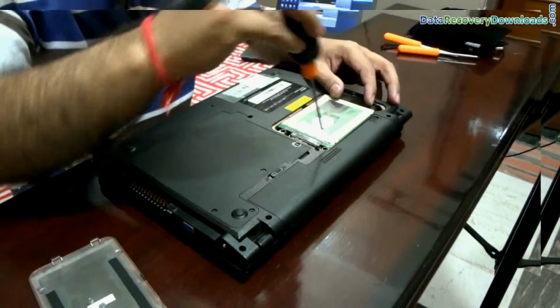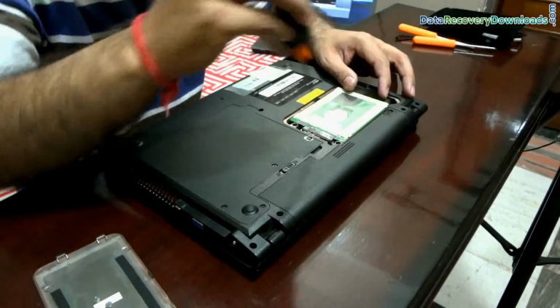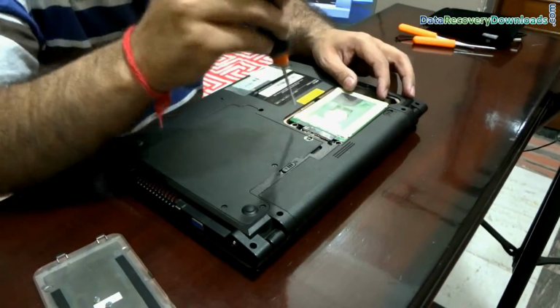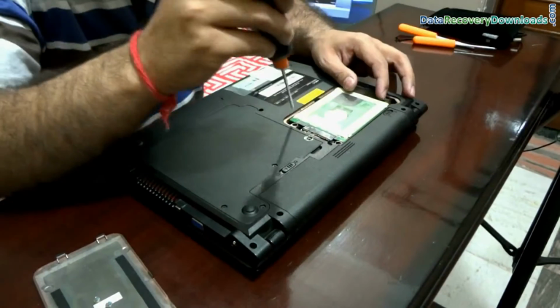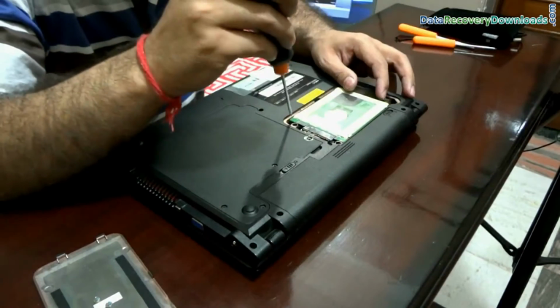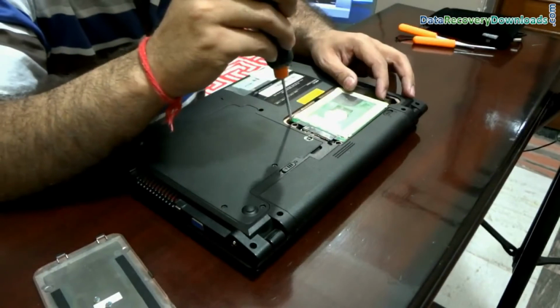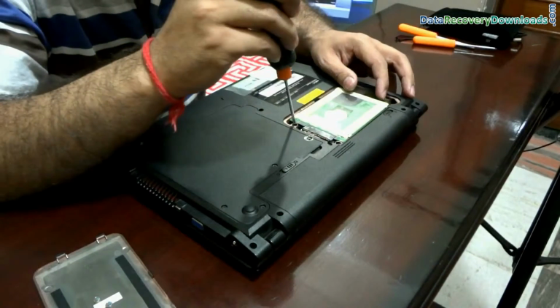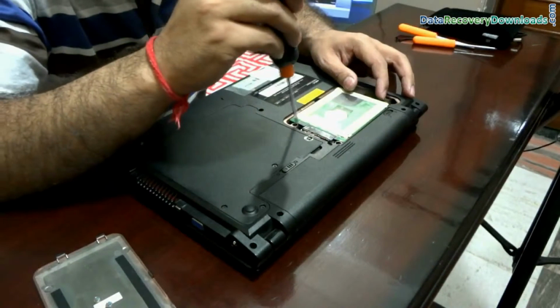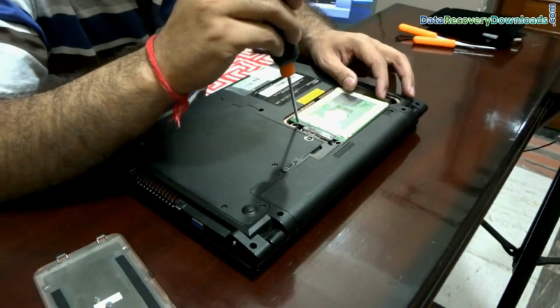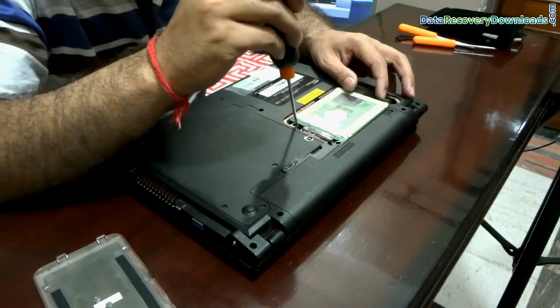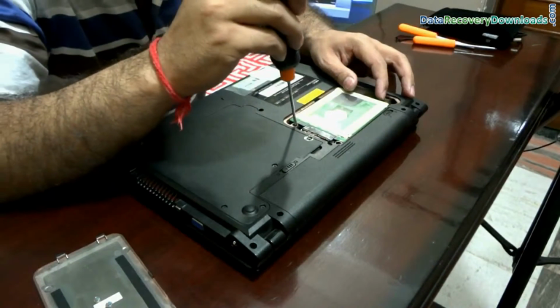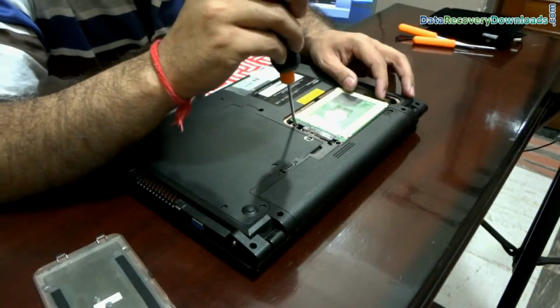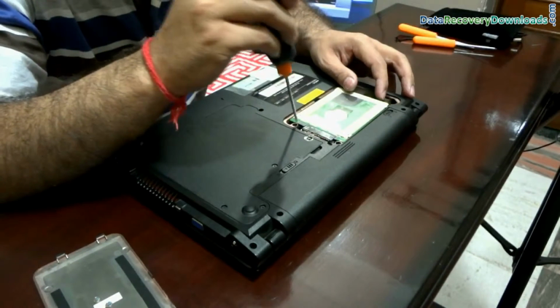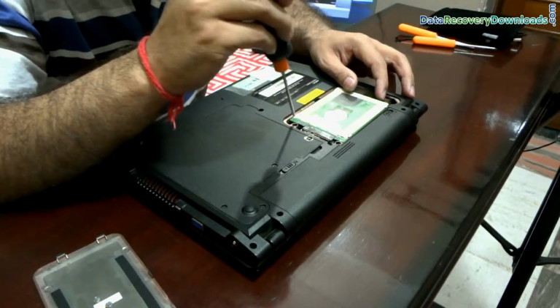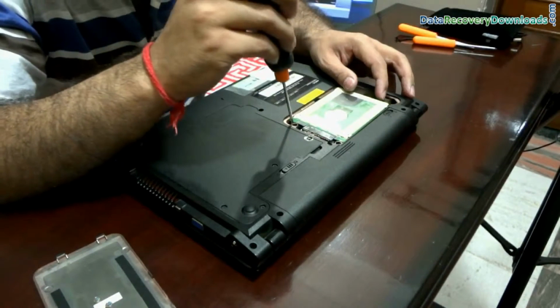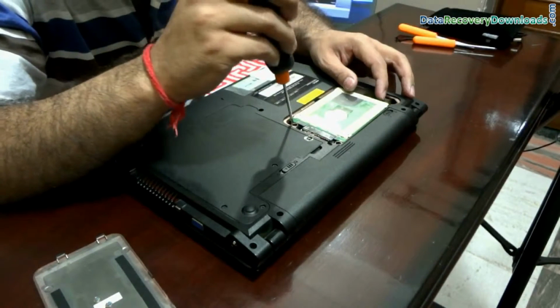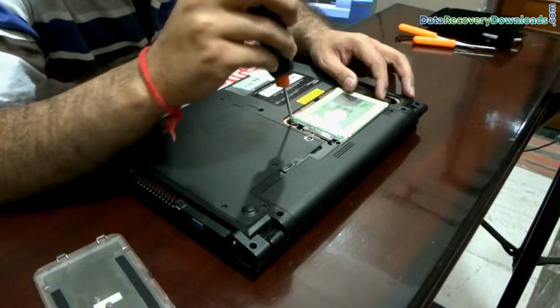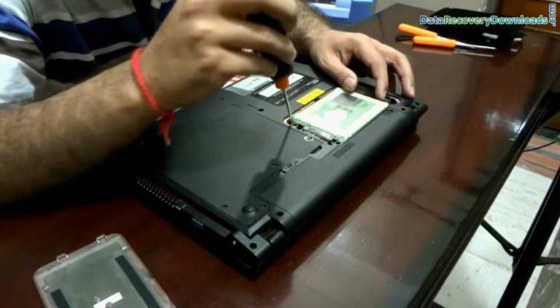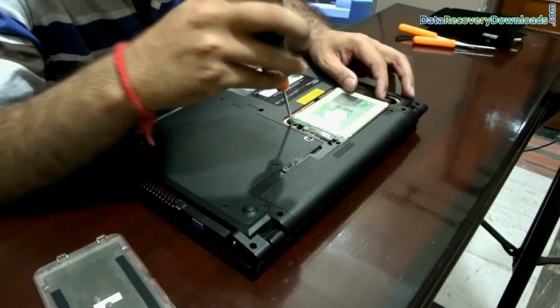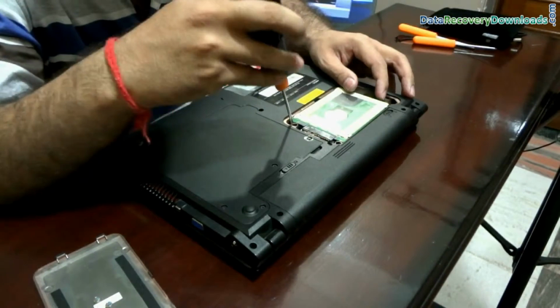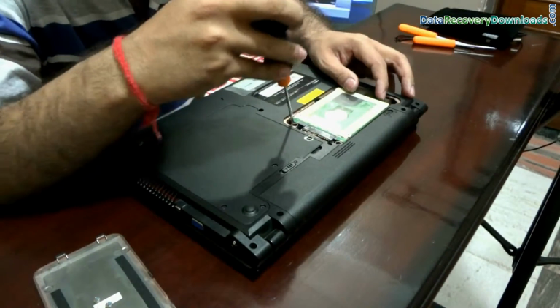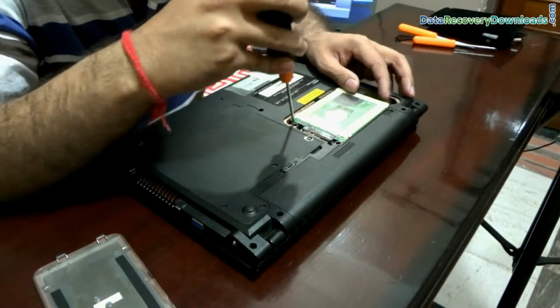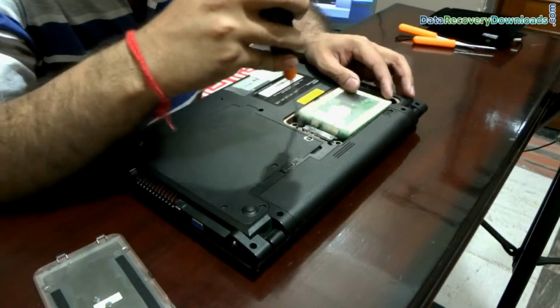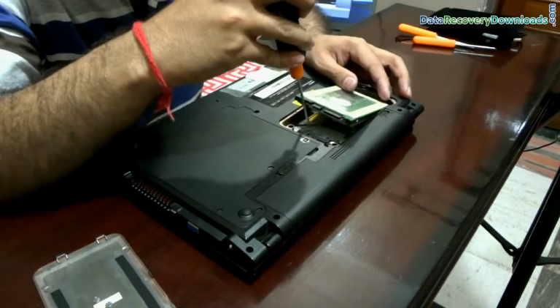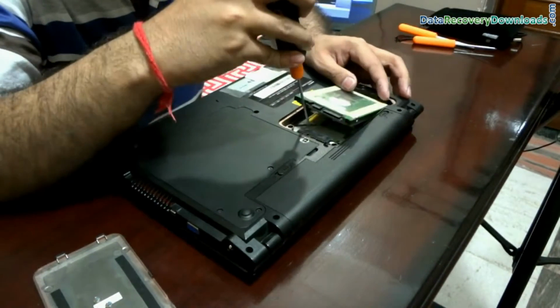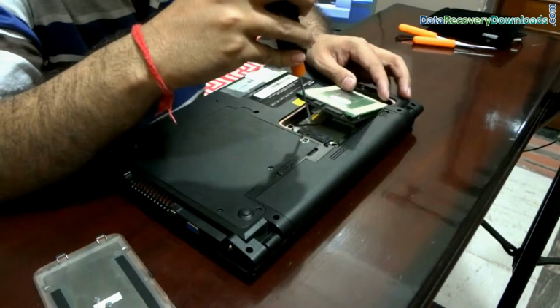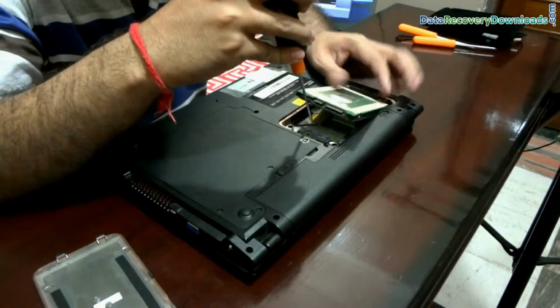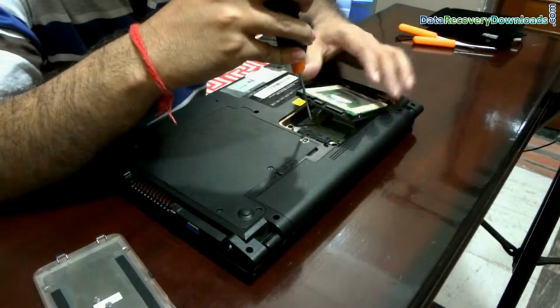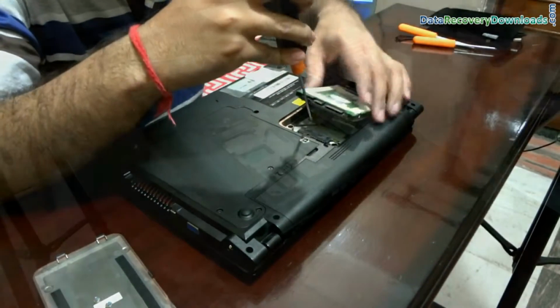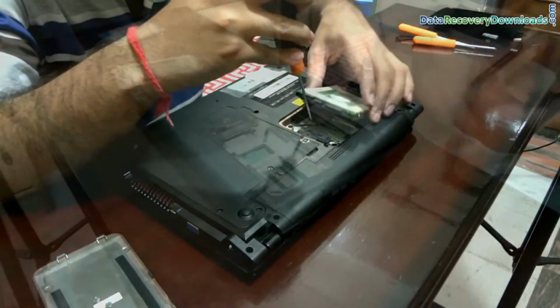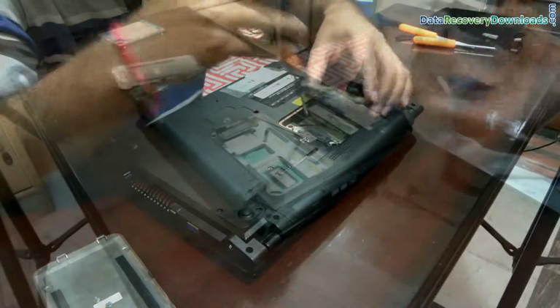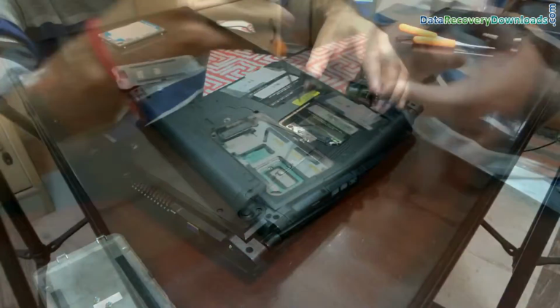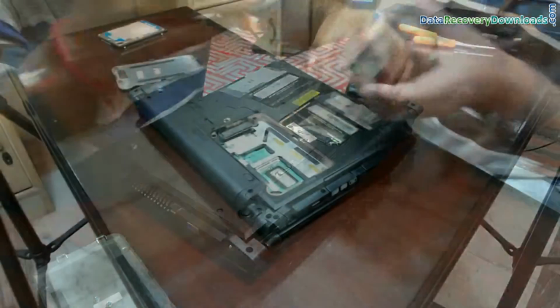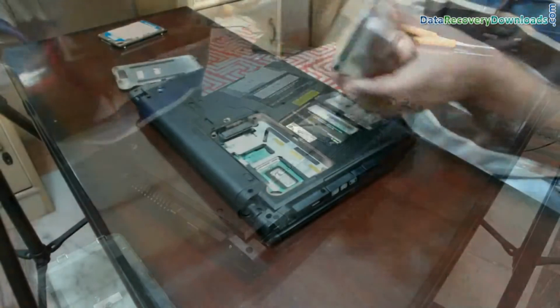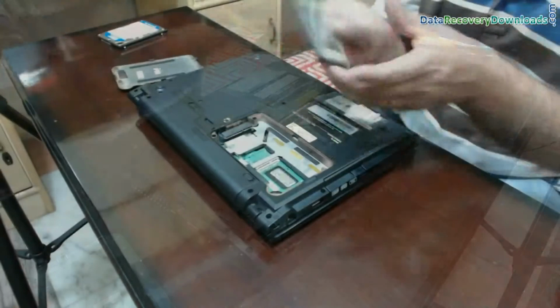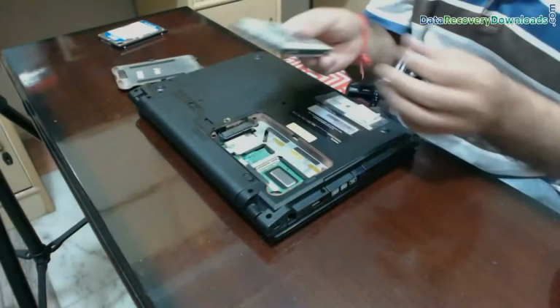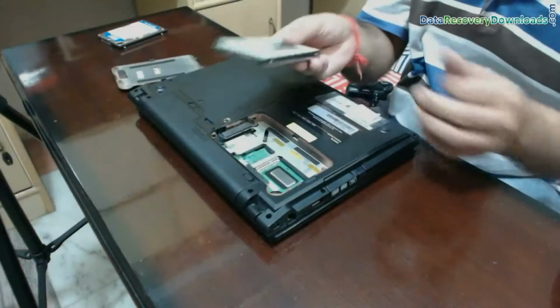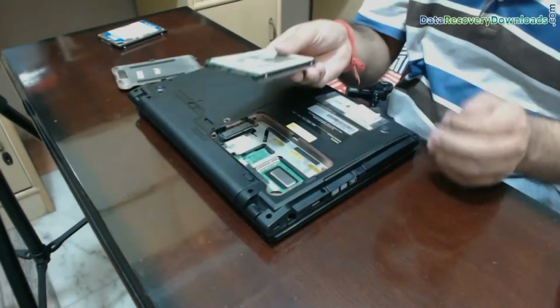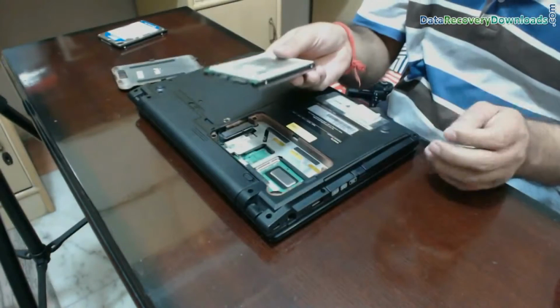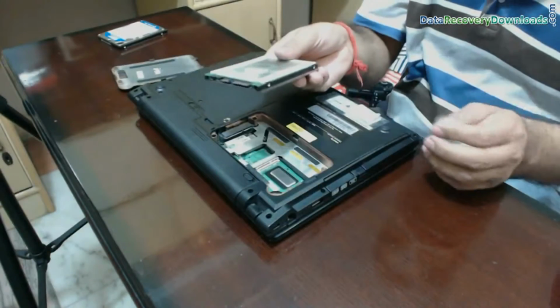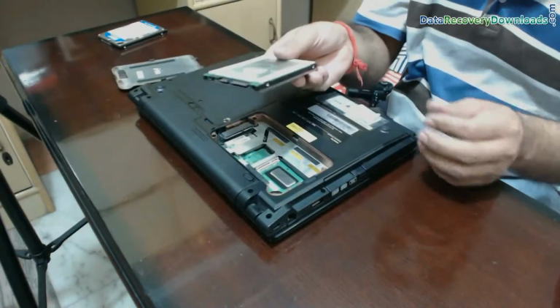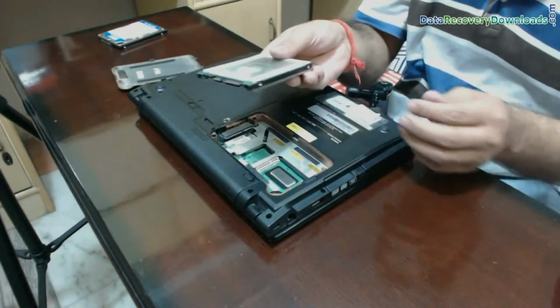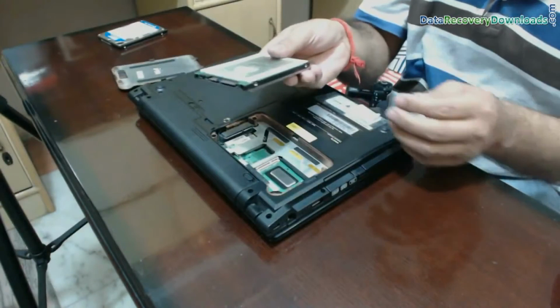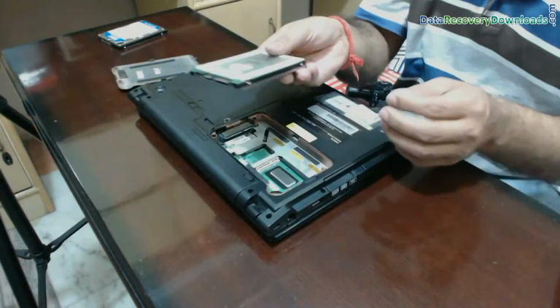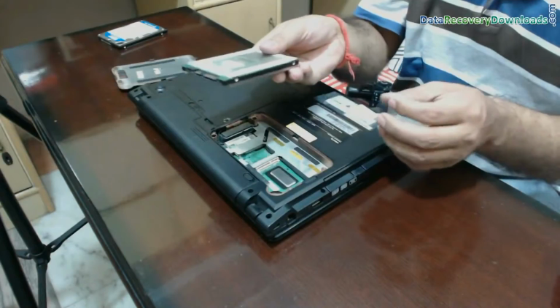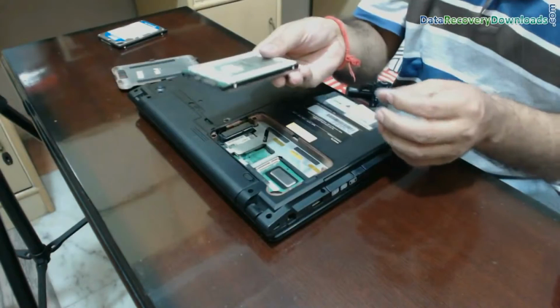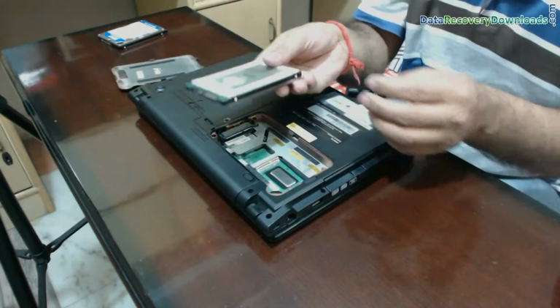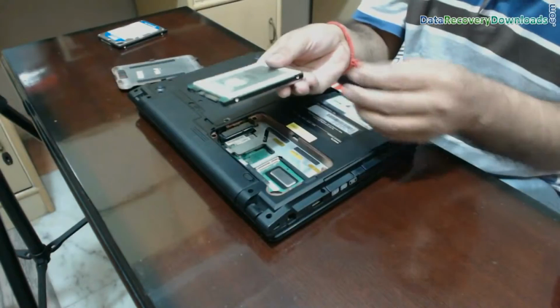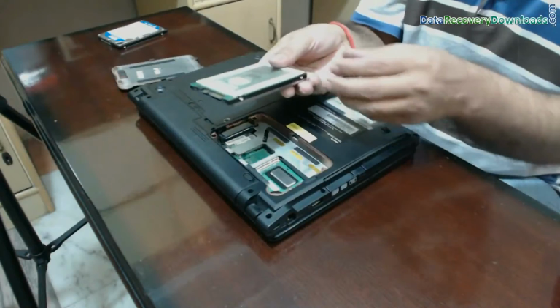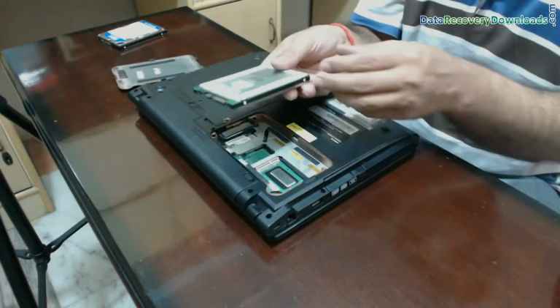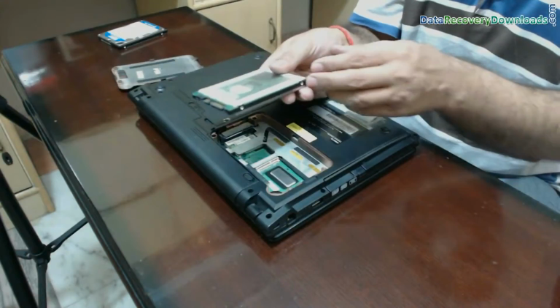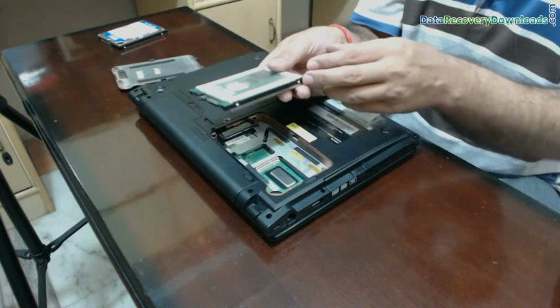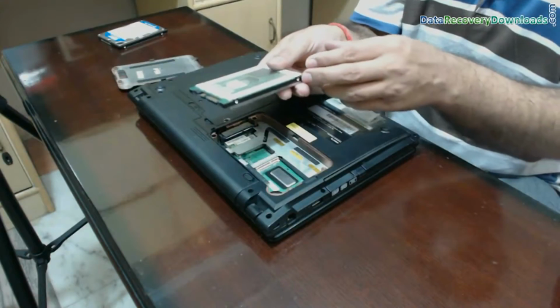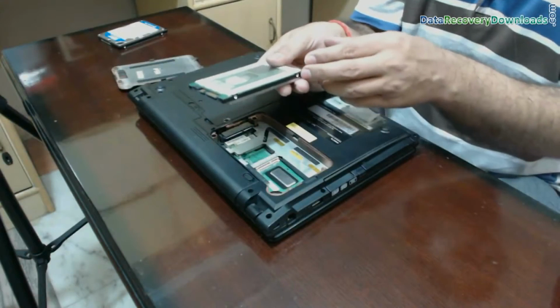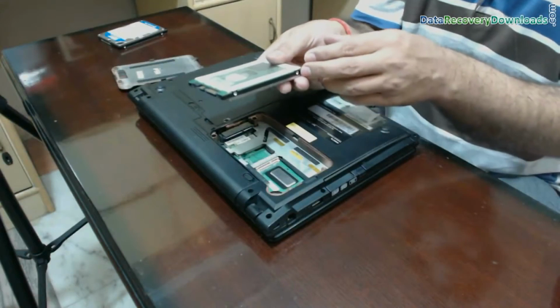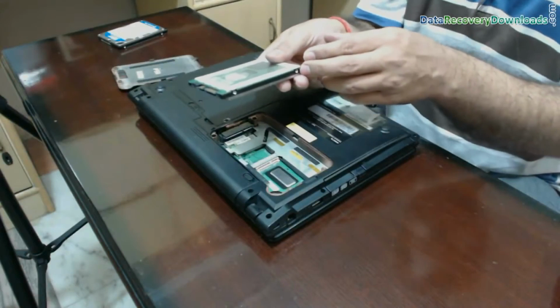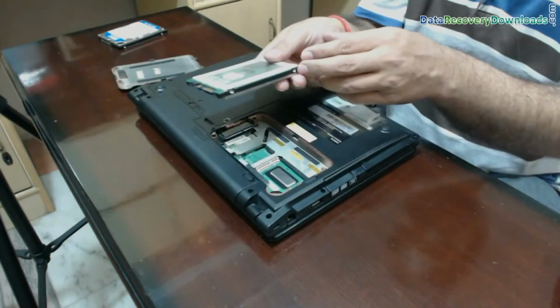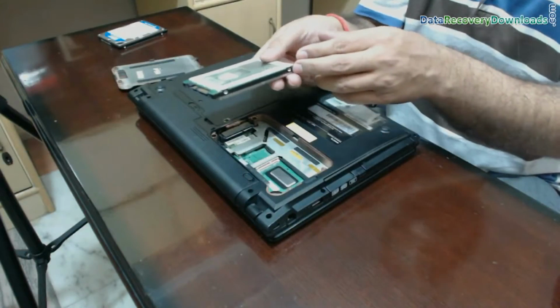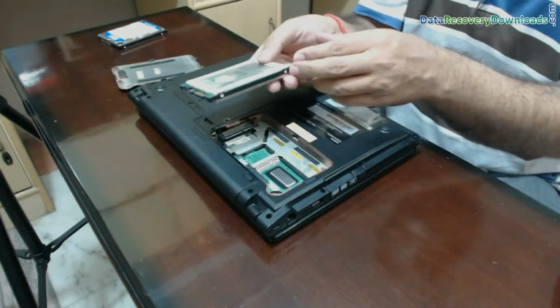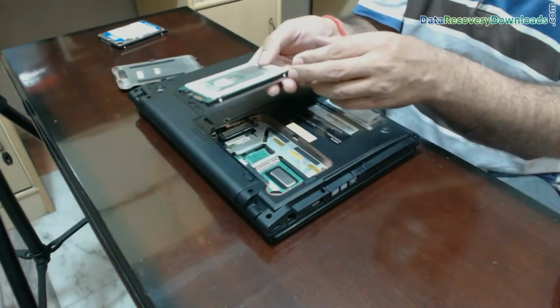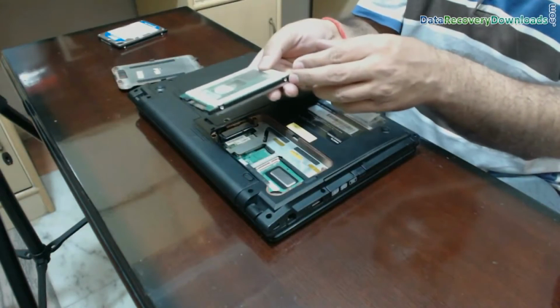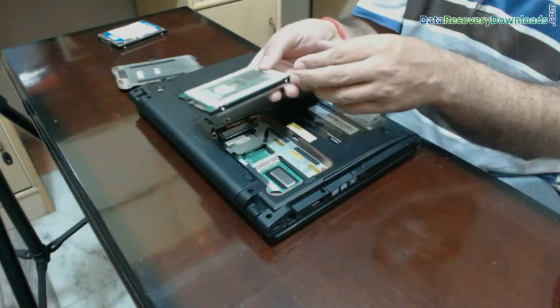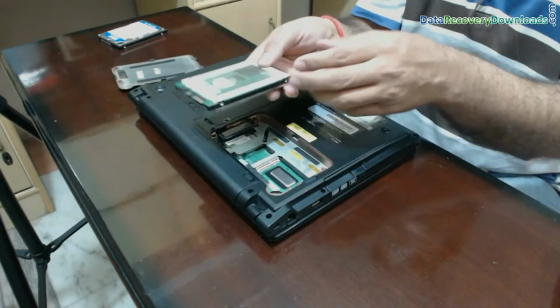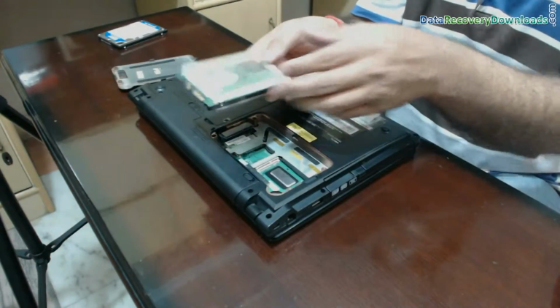Give a little push from the connection side to remove the hard disk. We have removed the hard disk successfully.